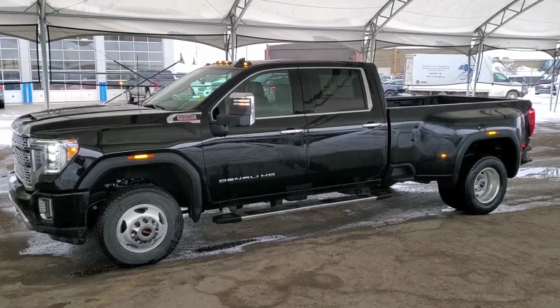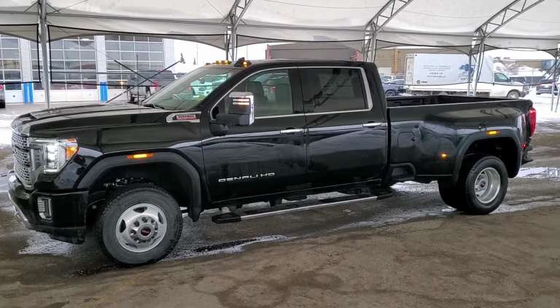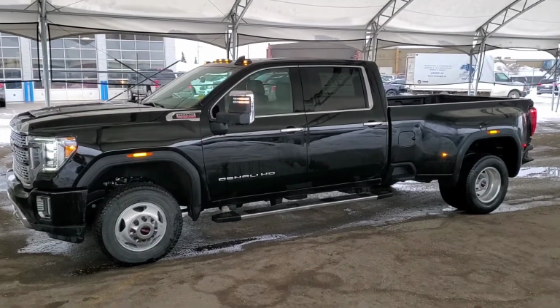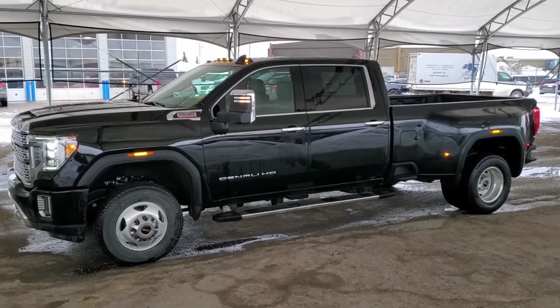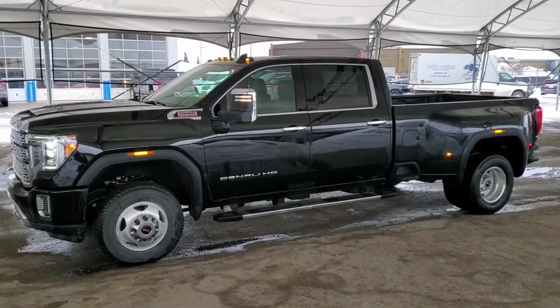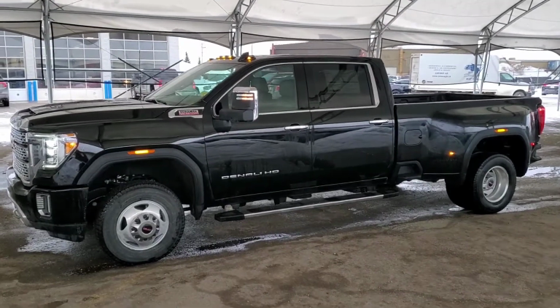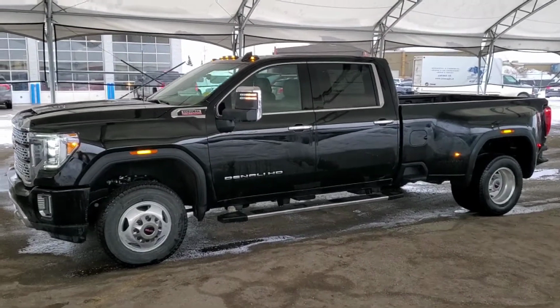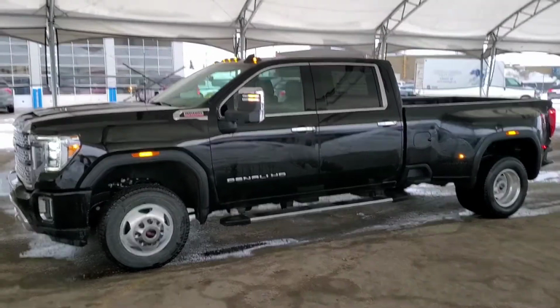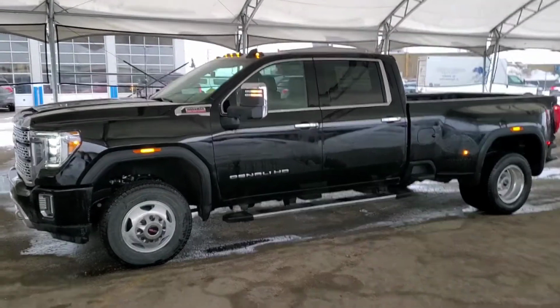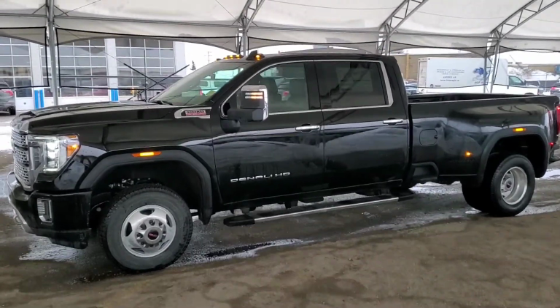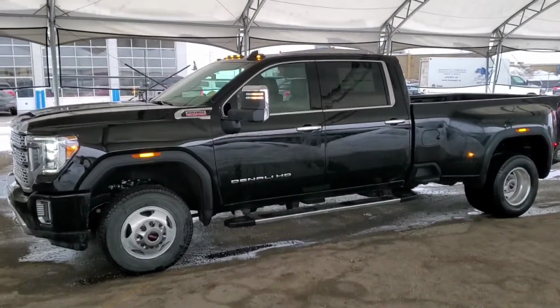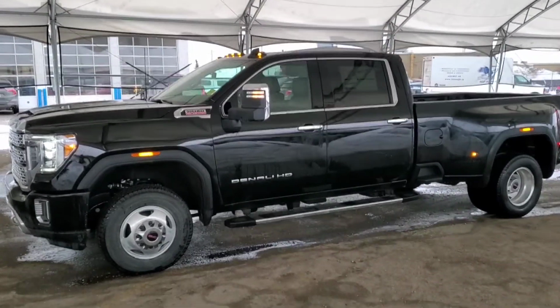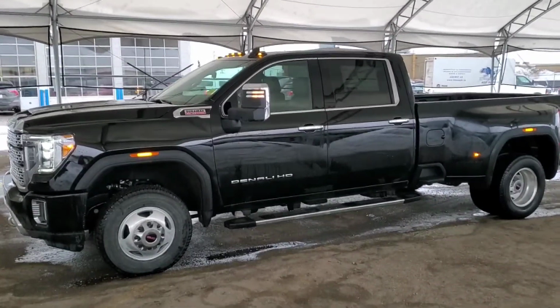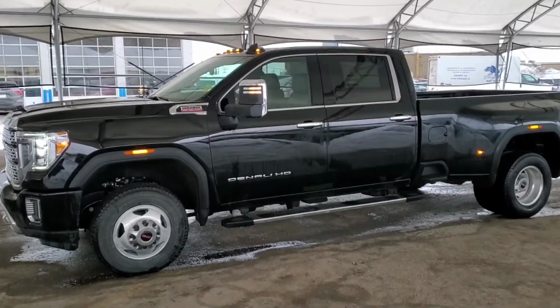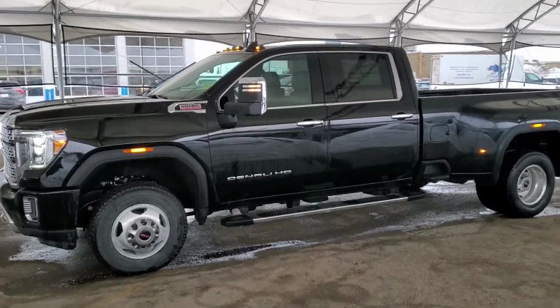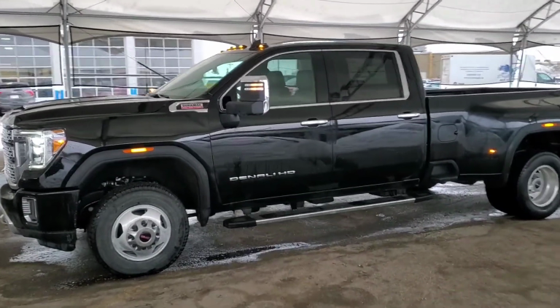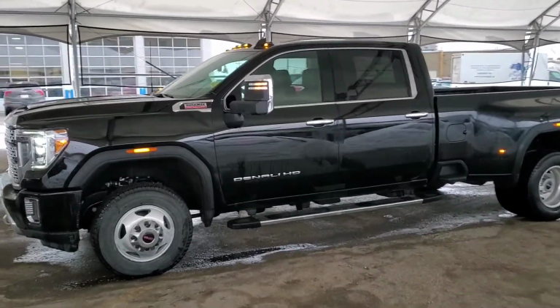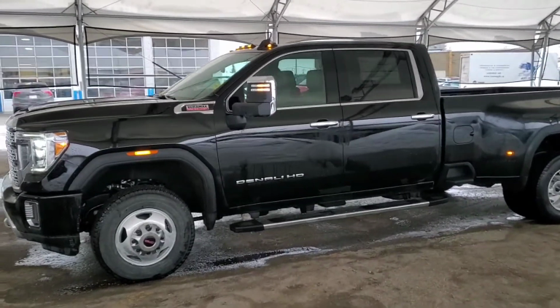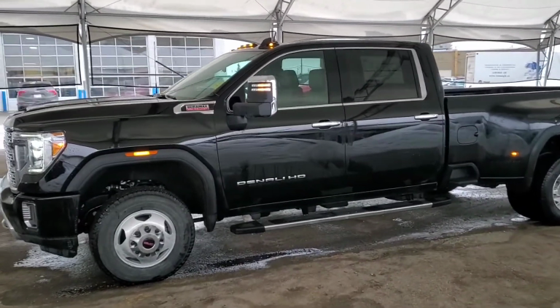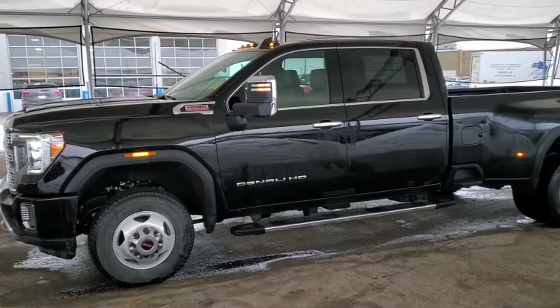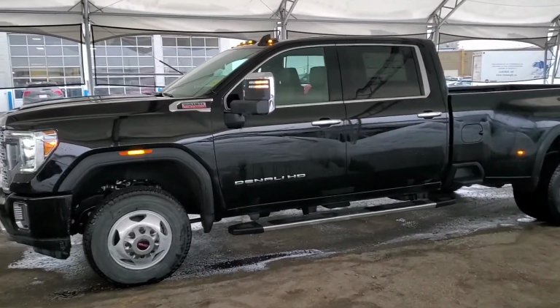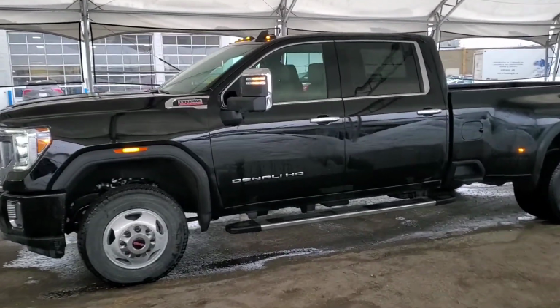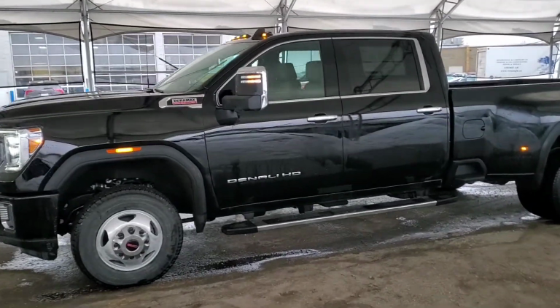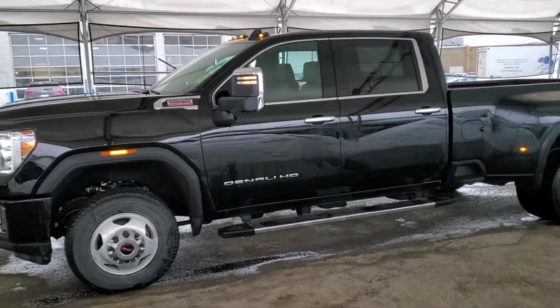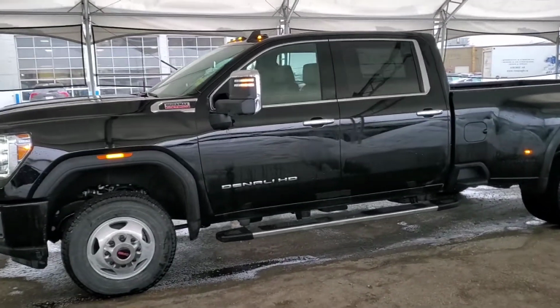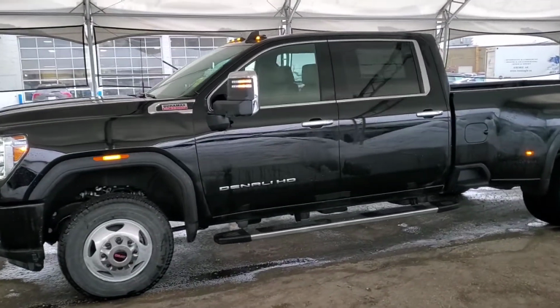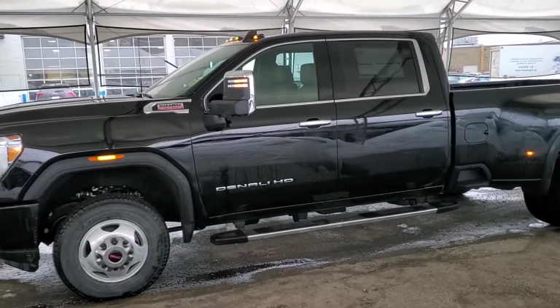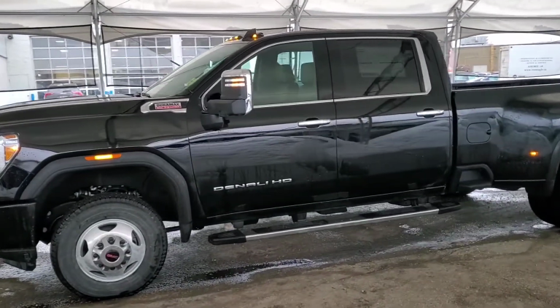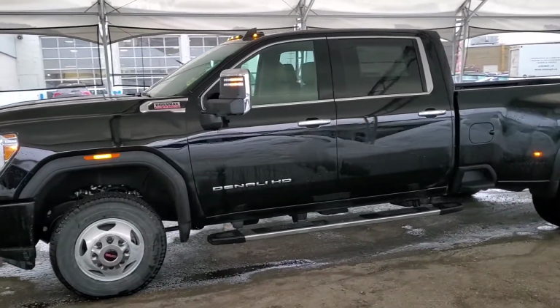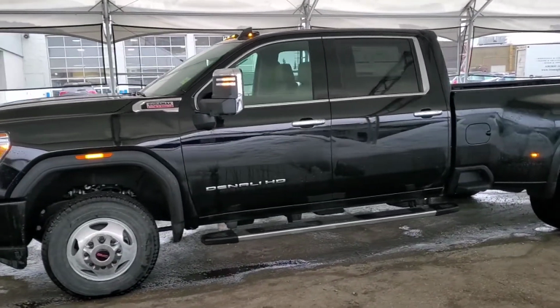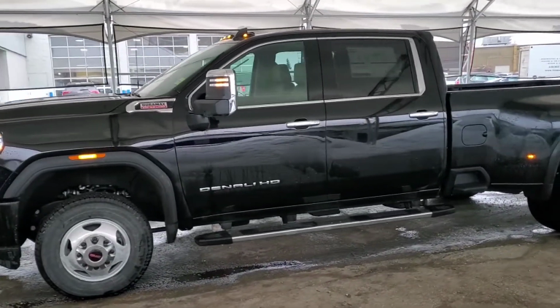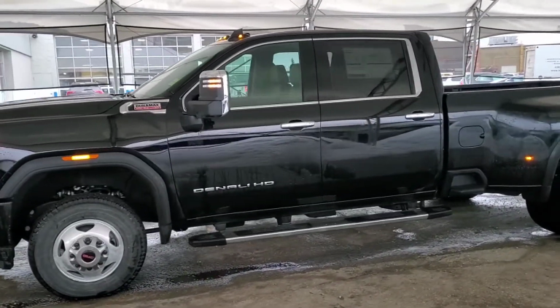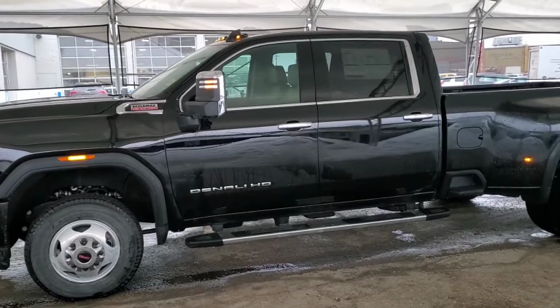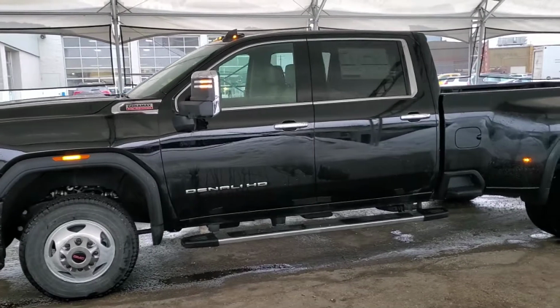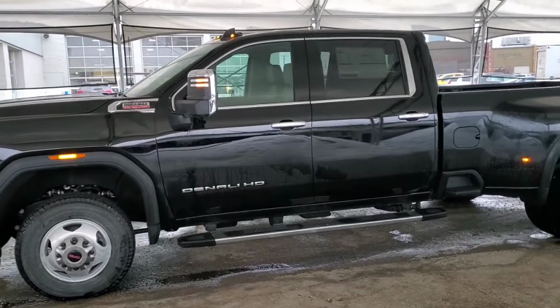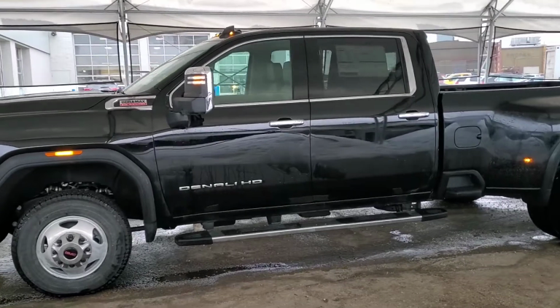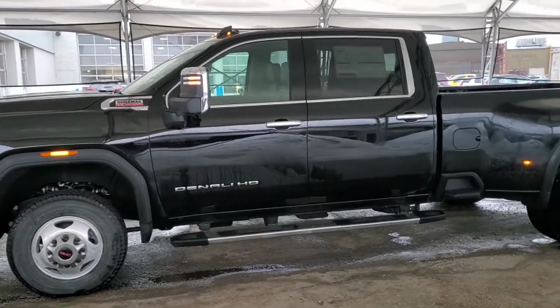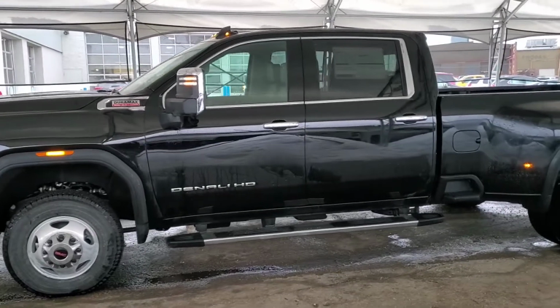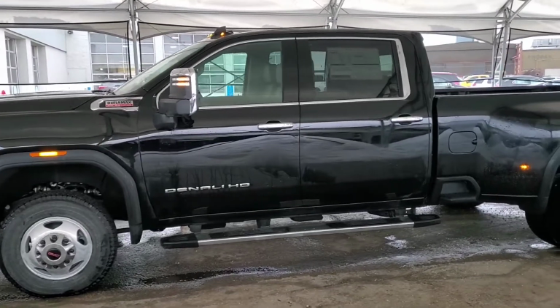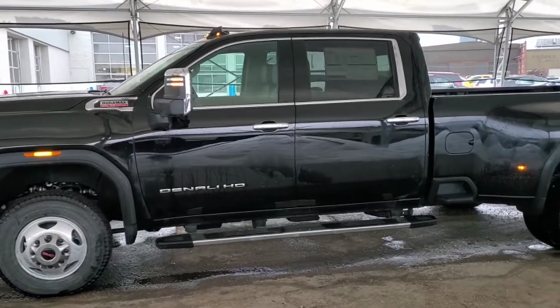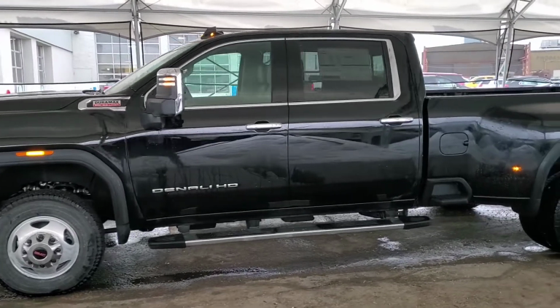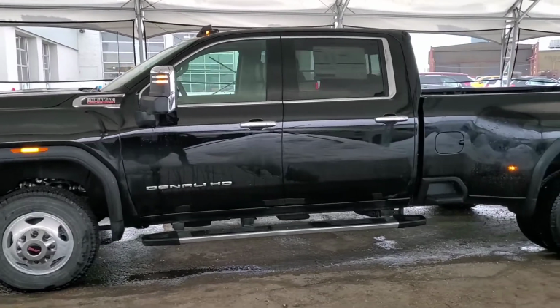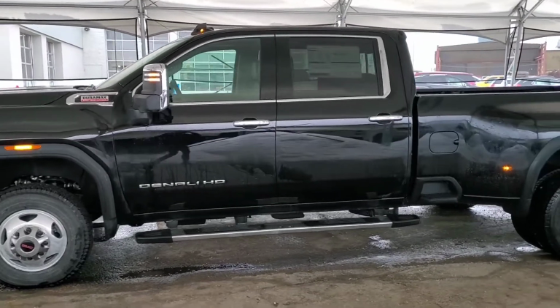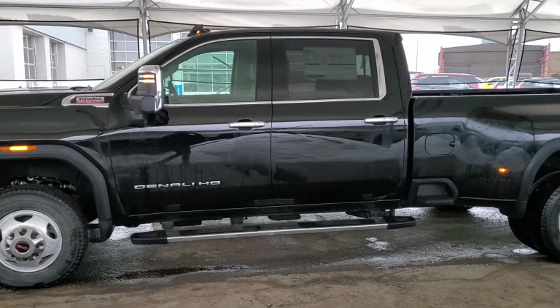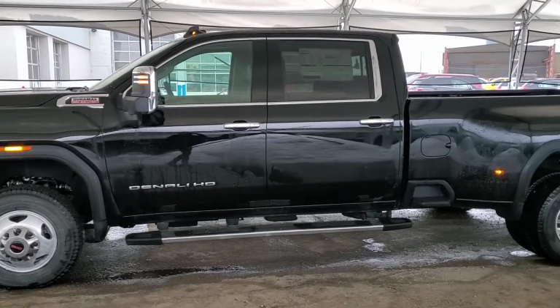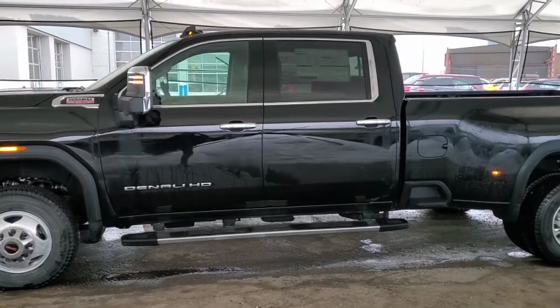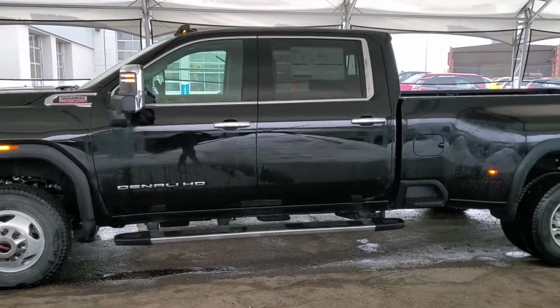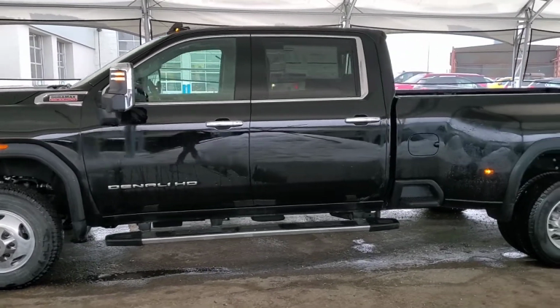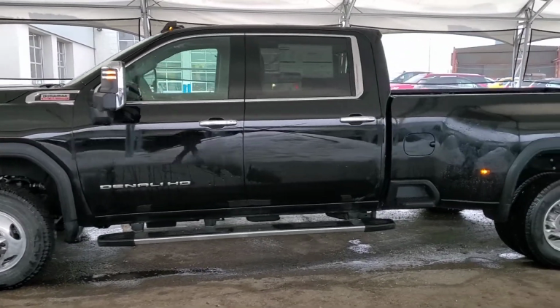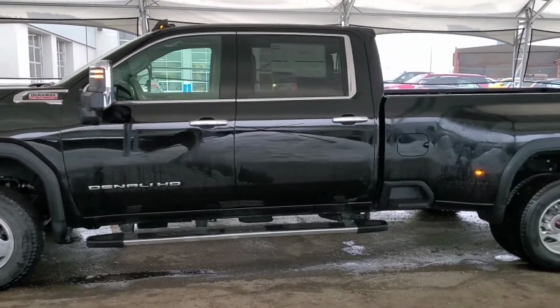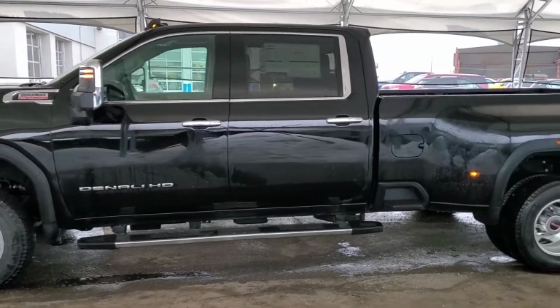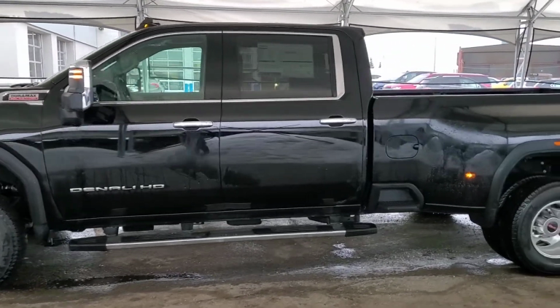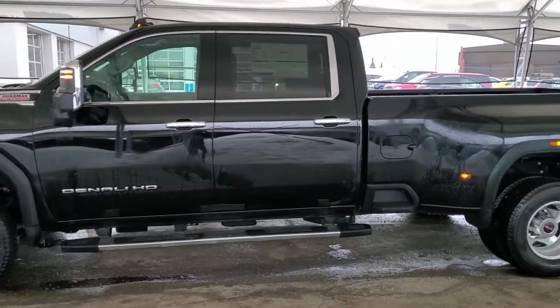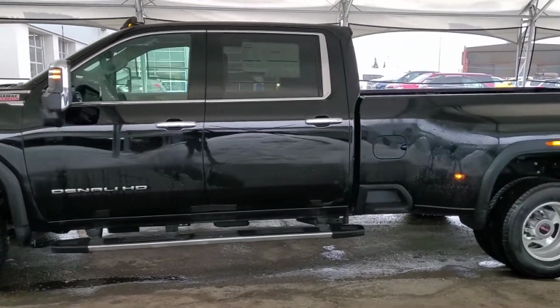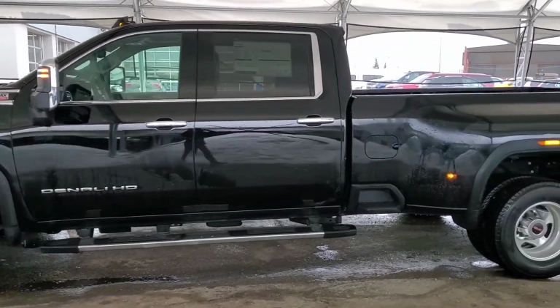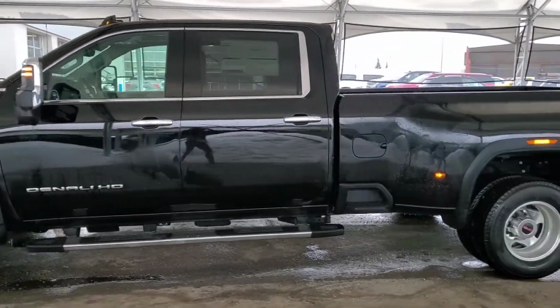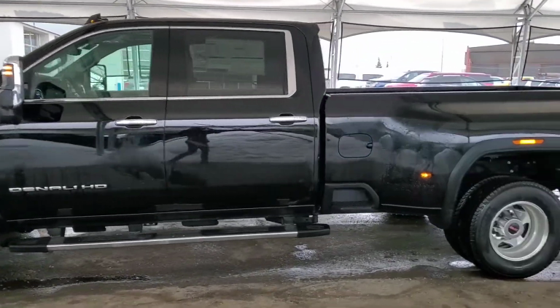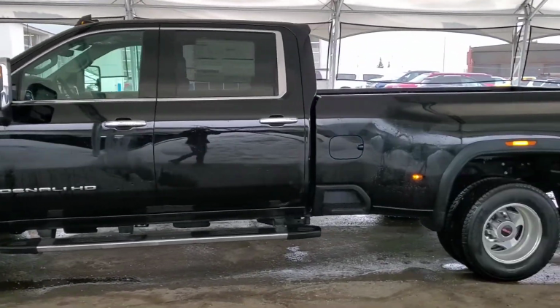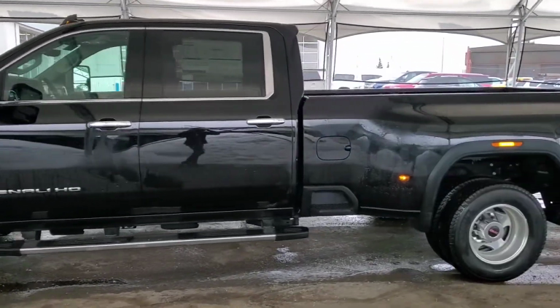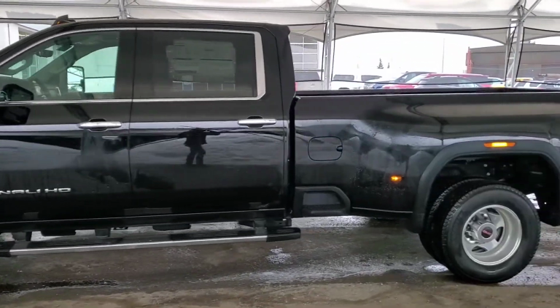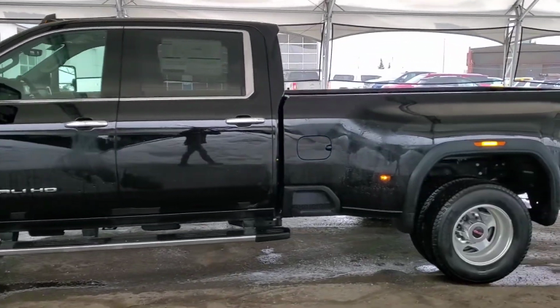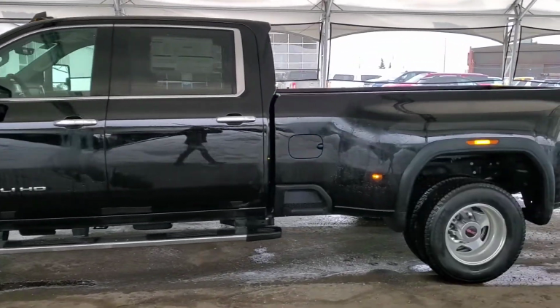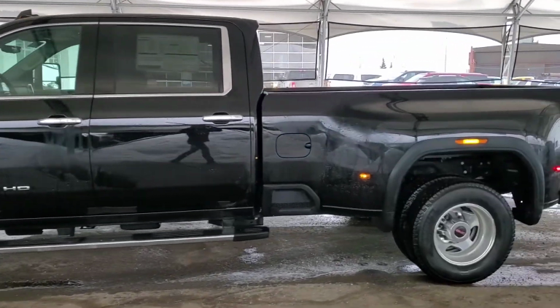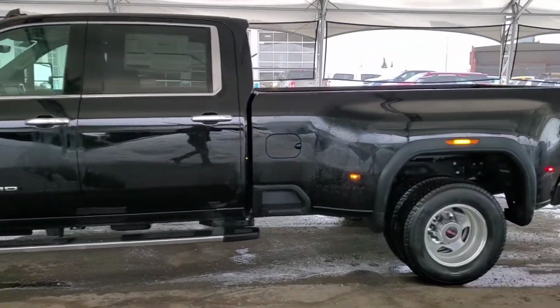Welcome to Davis Chevrolet. Check out this brand new 2021 GMC Sierra 3500 Denali in black.